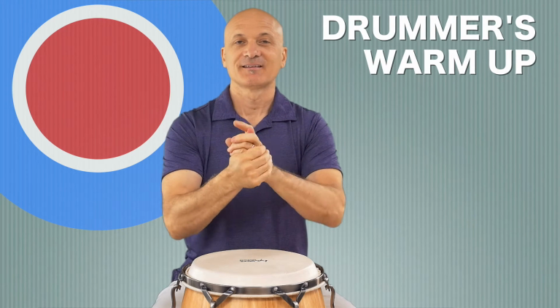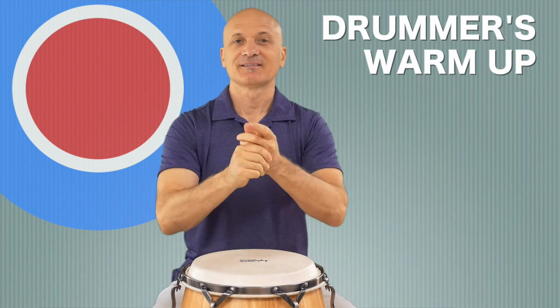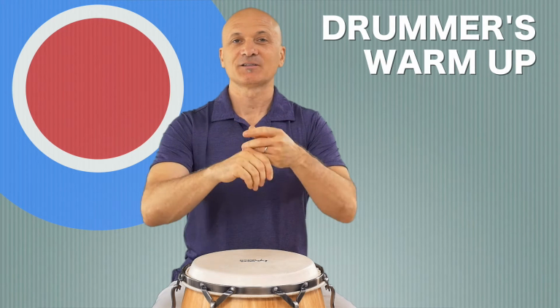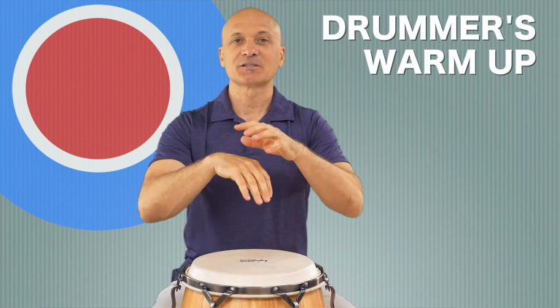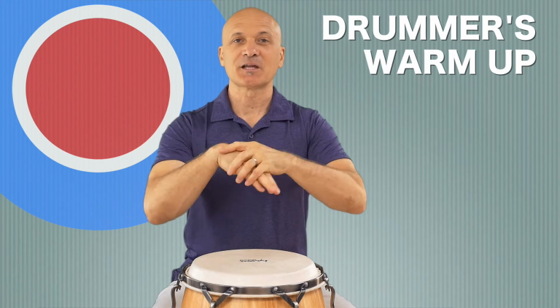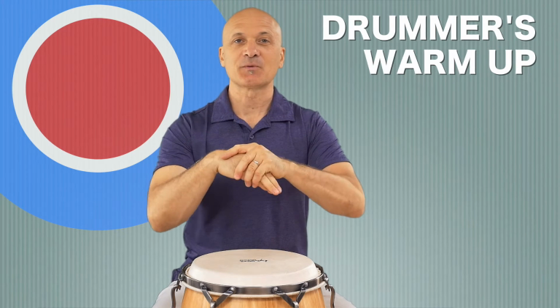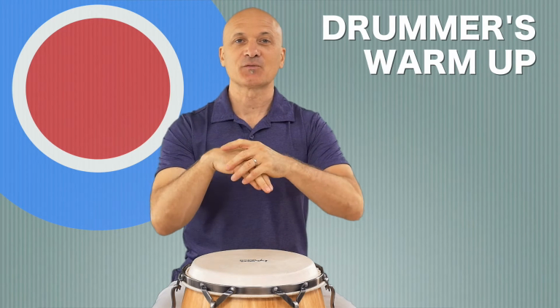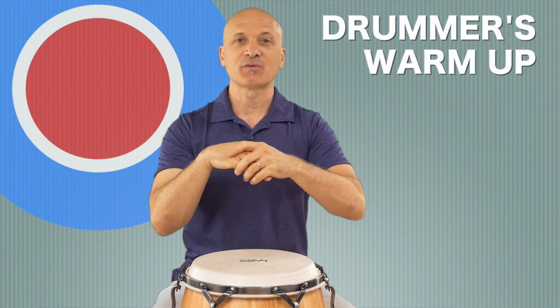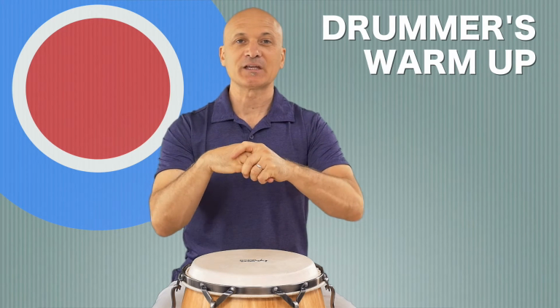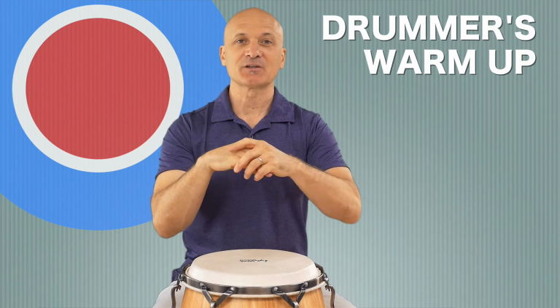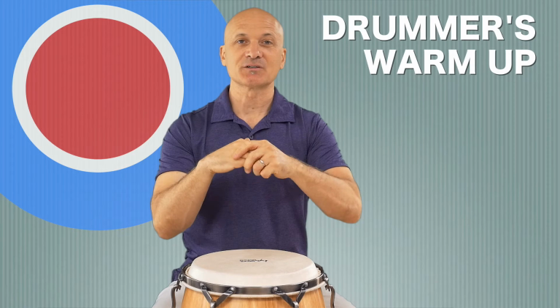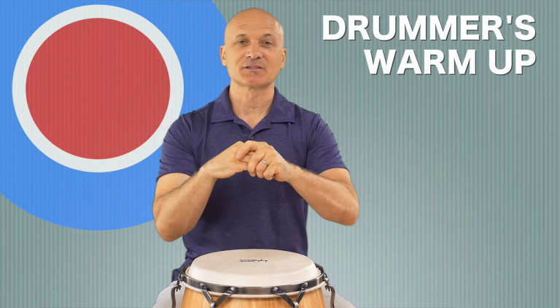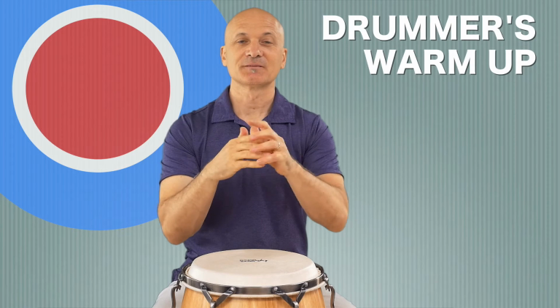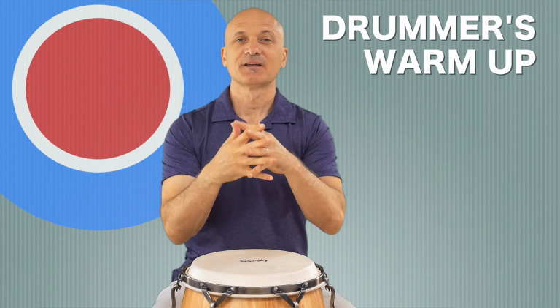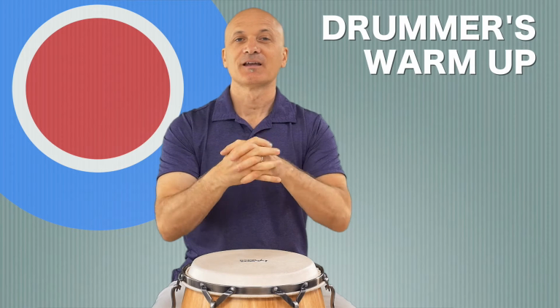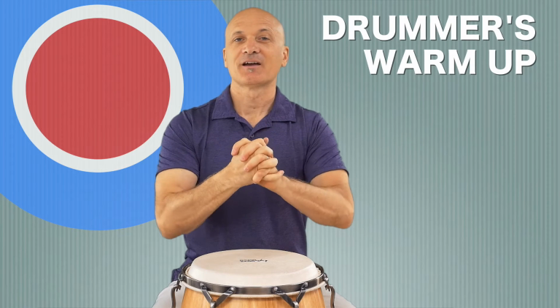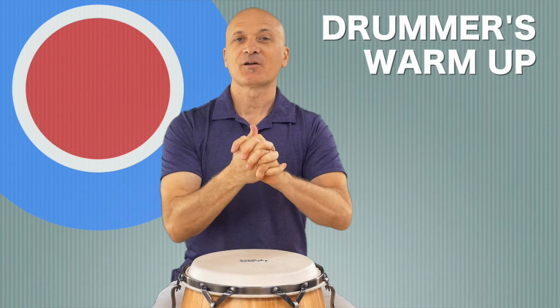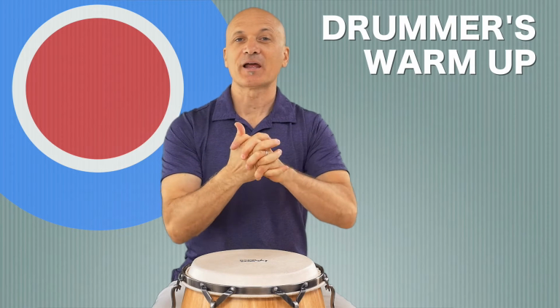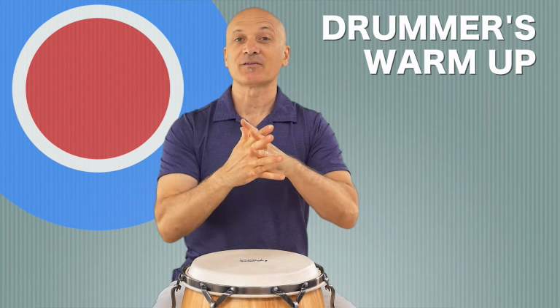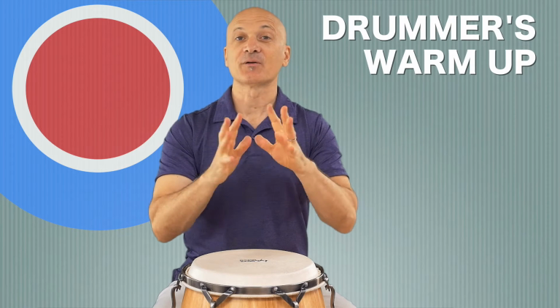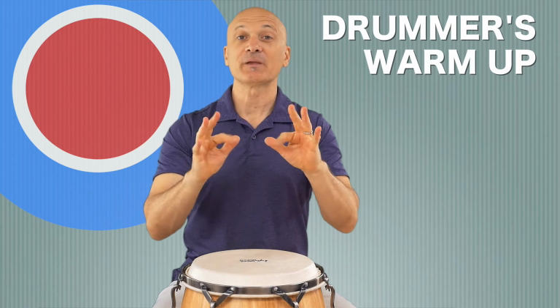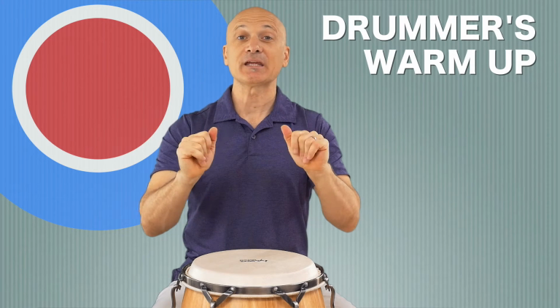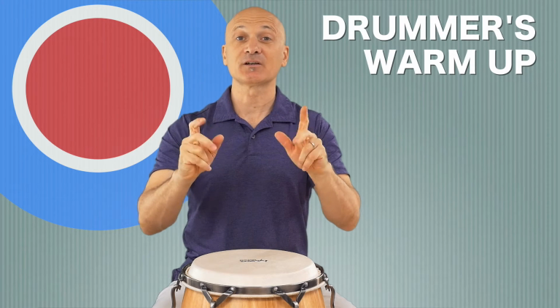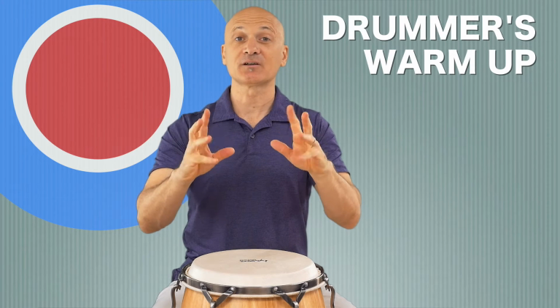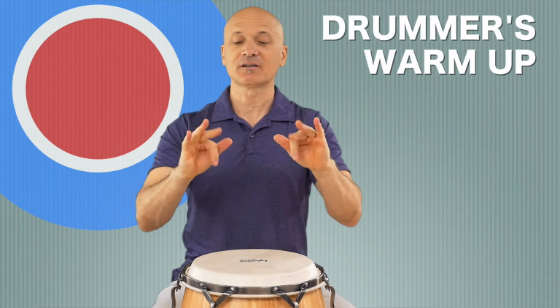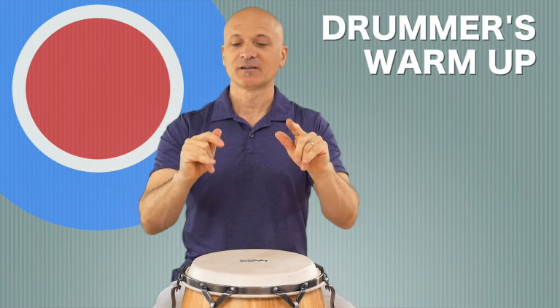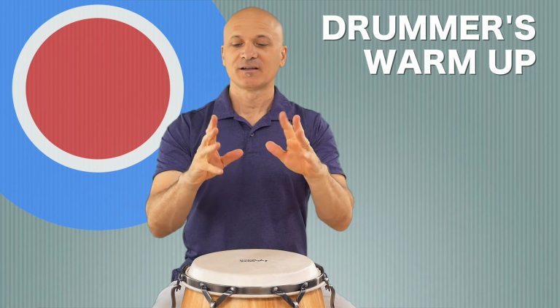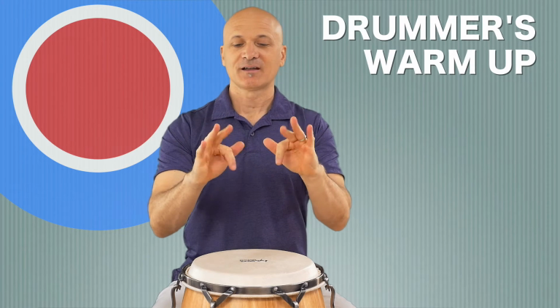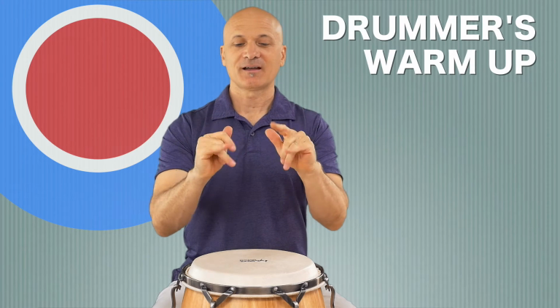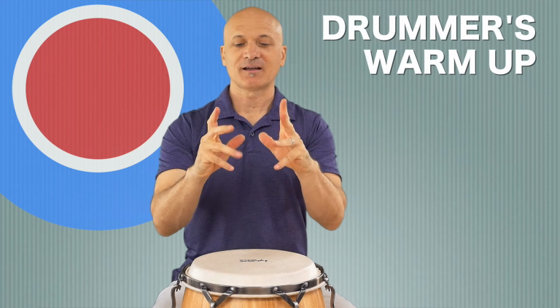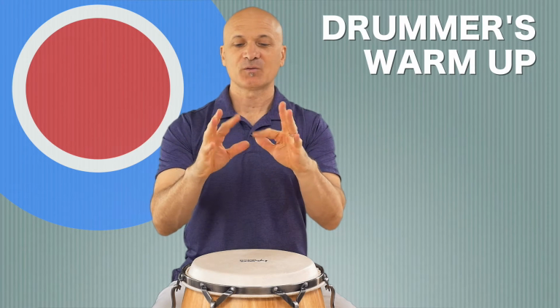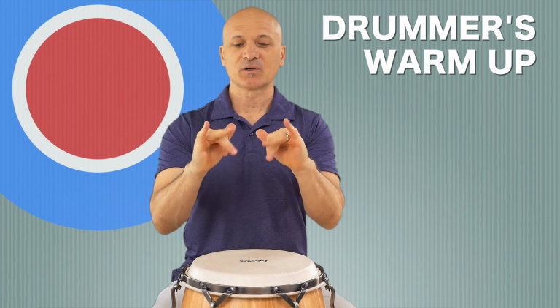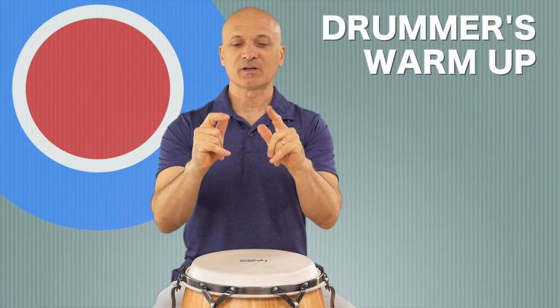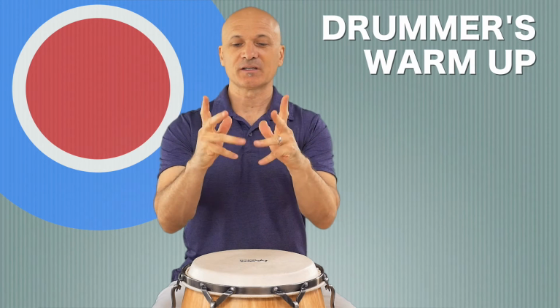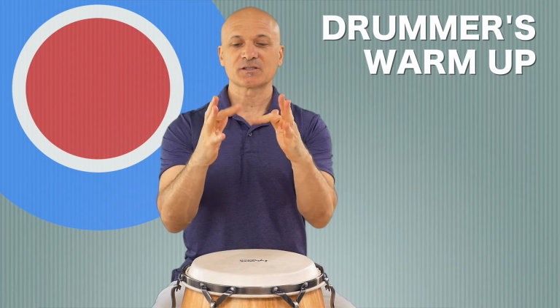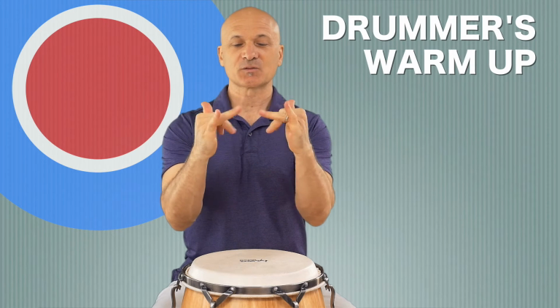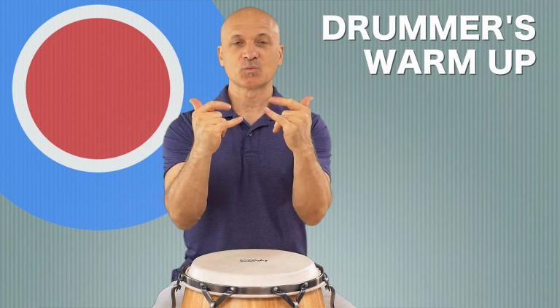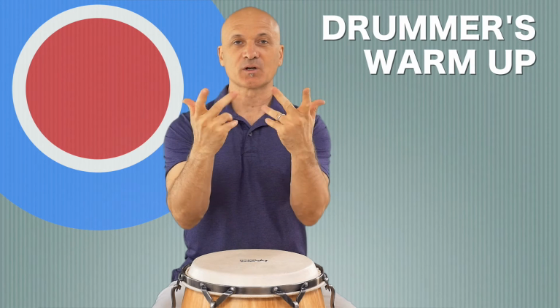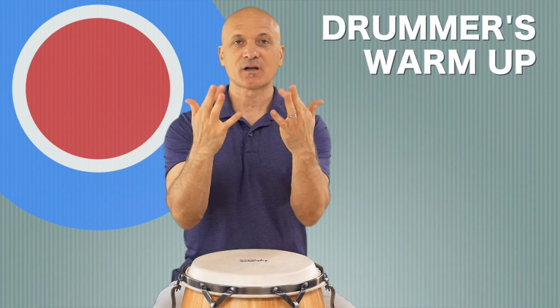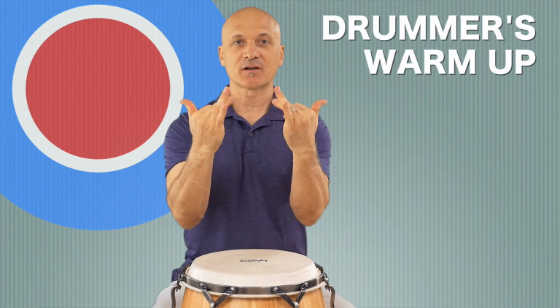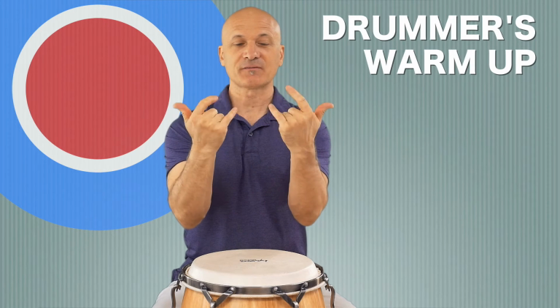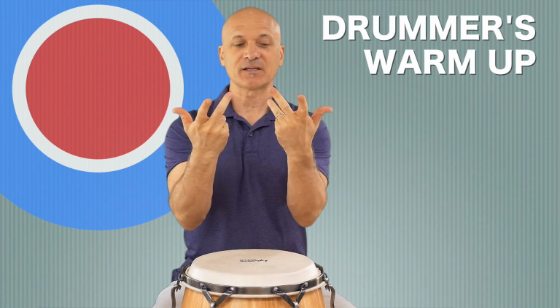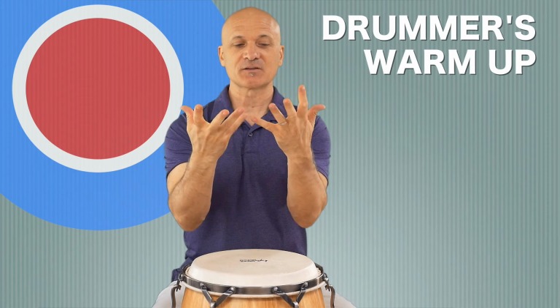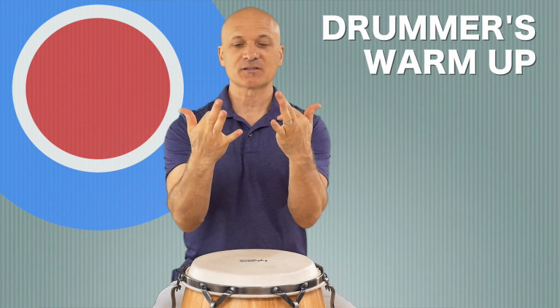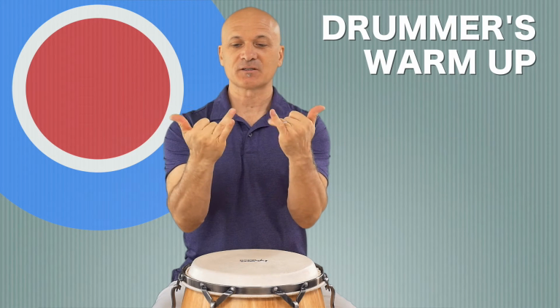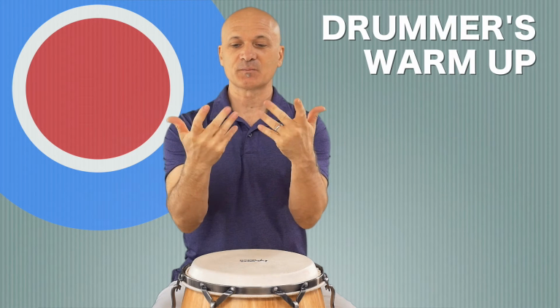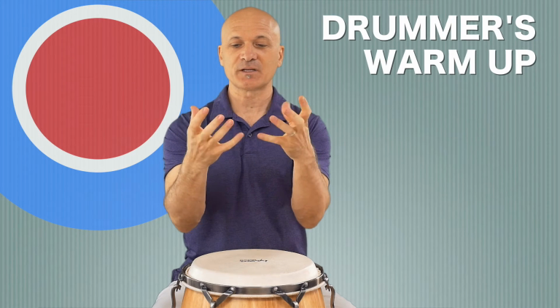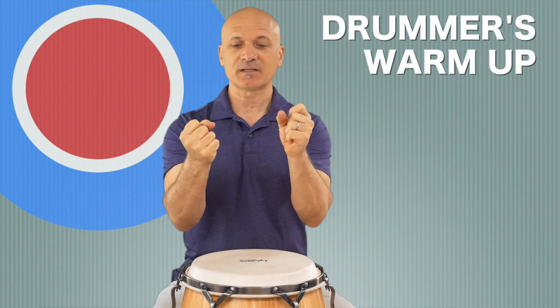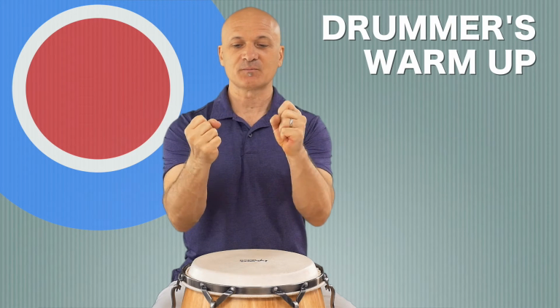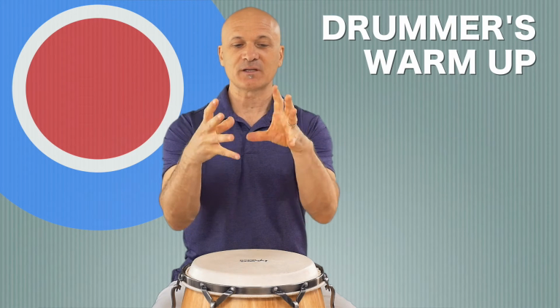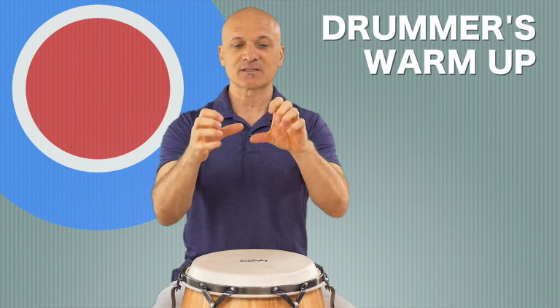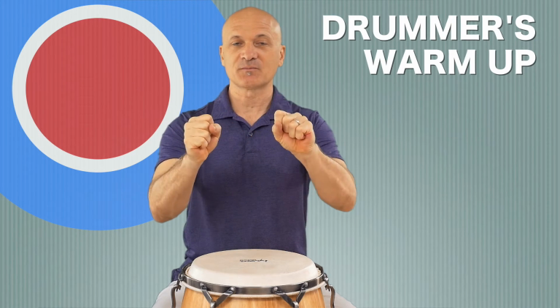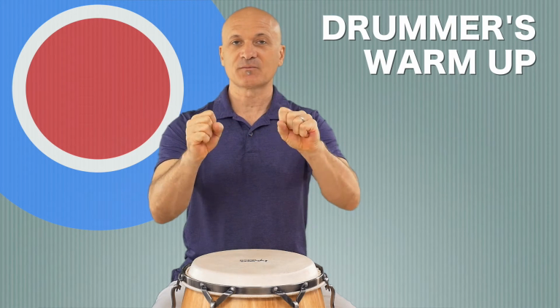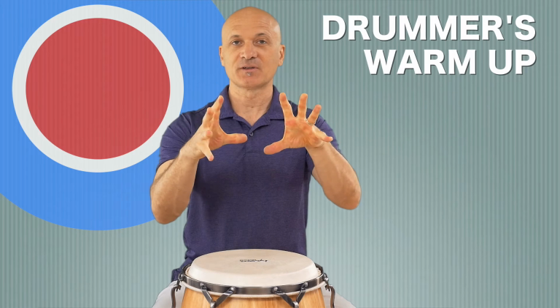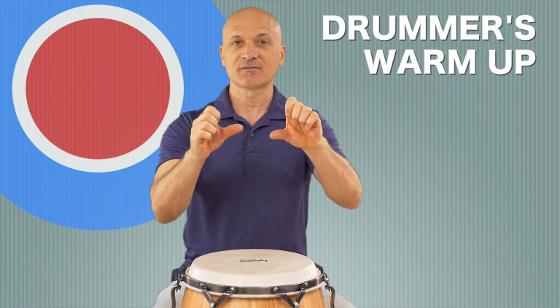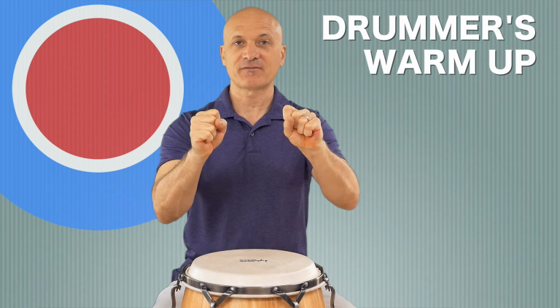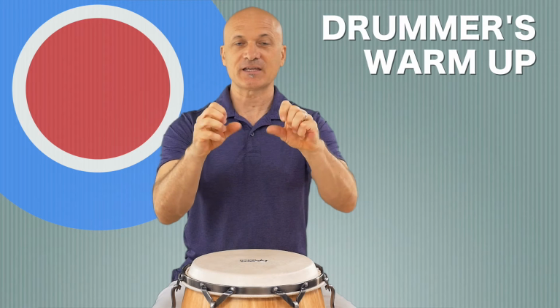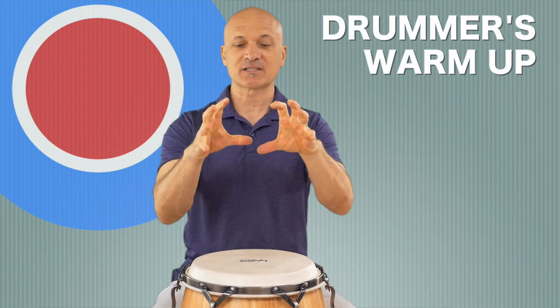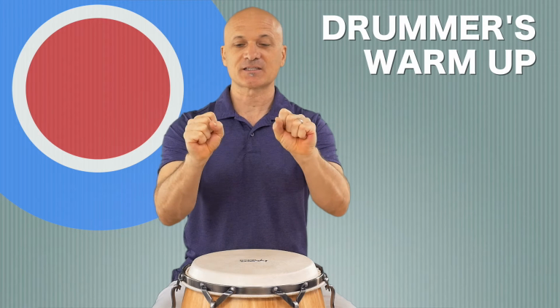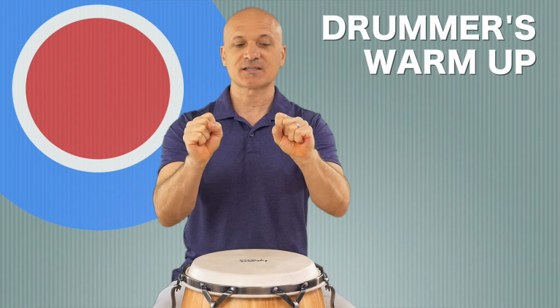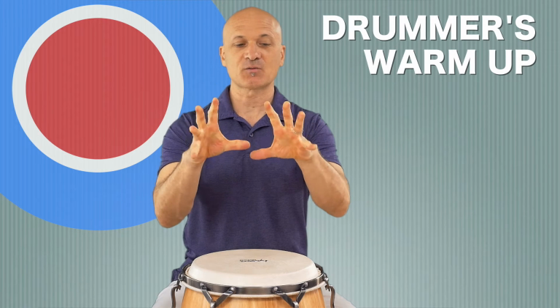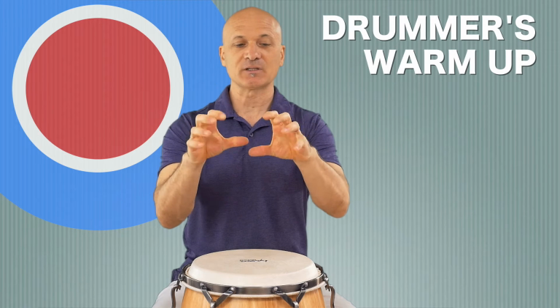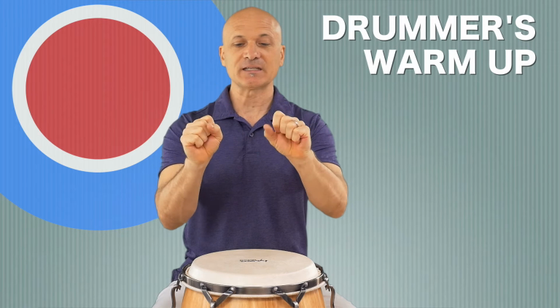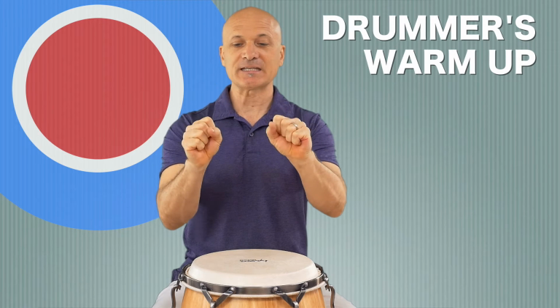Loosen up your fingers. From here we're gonna just work on our fingers a little bit — make some fists and release.